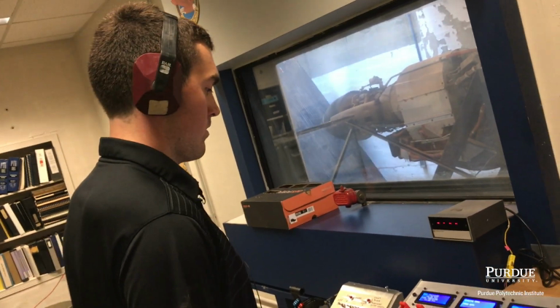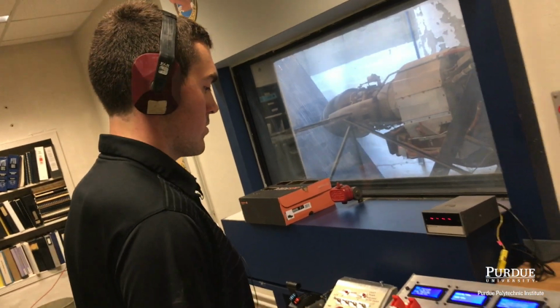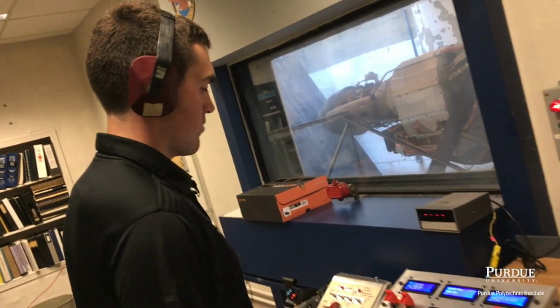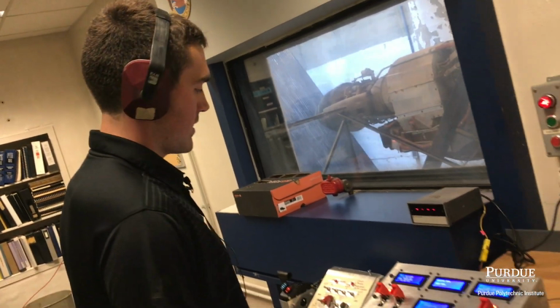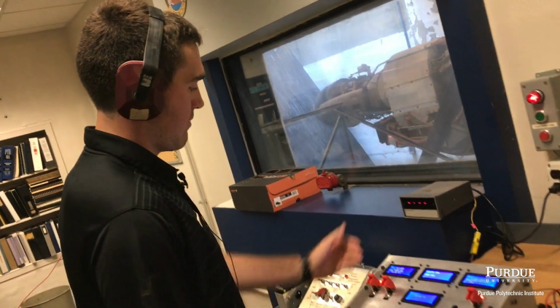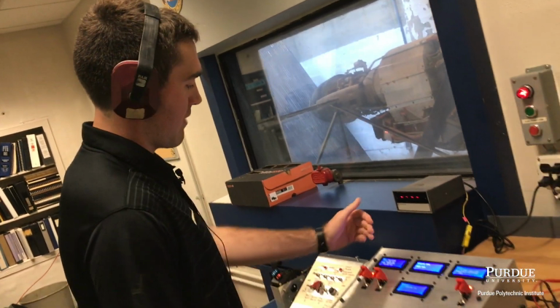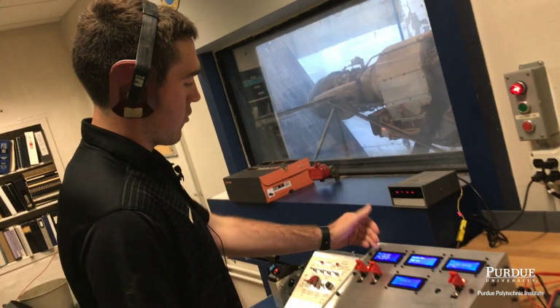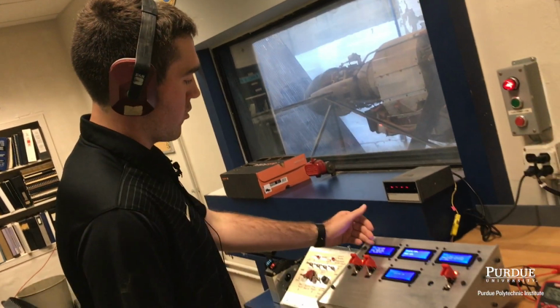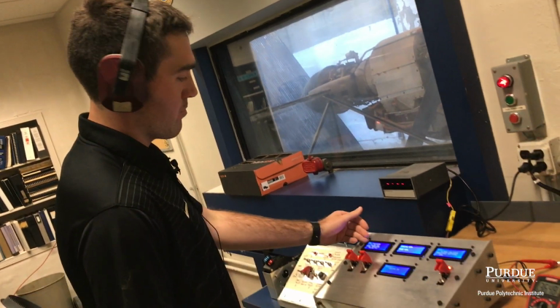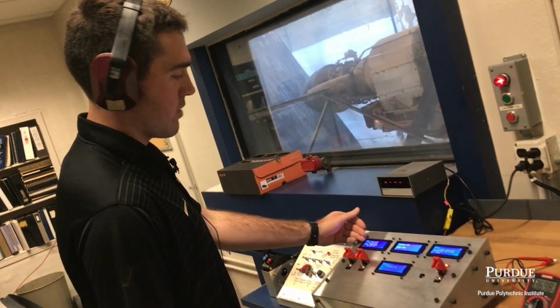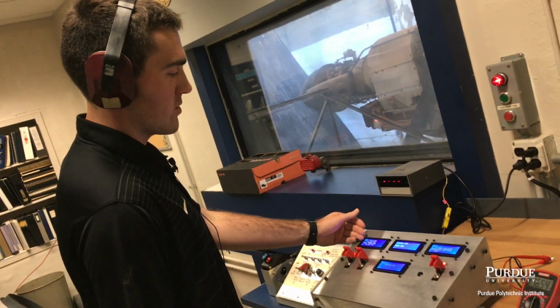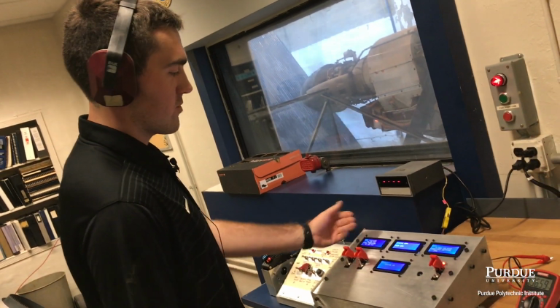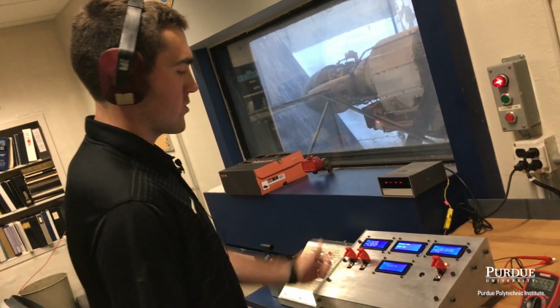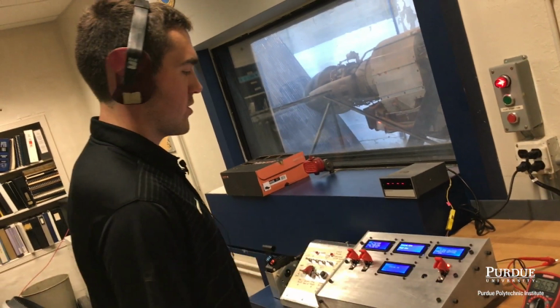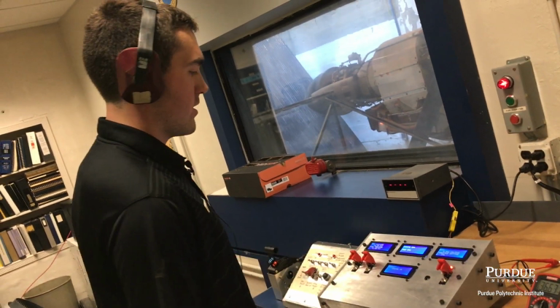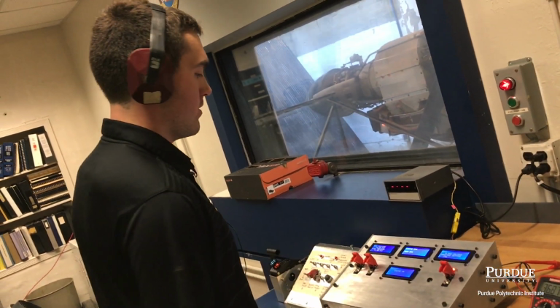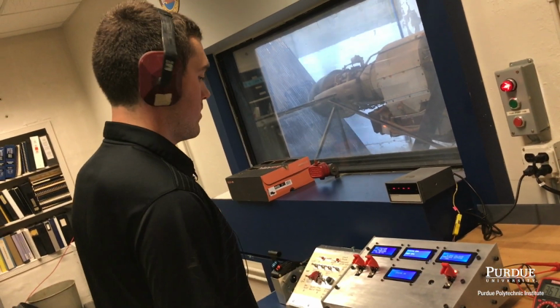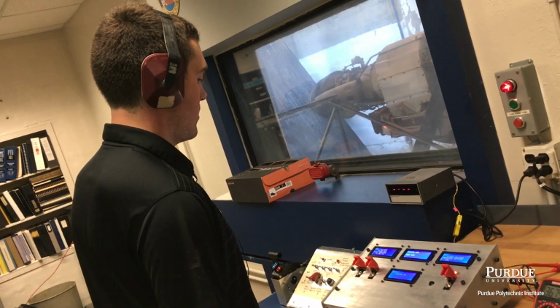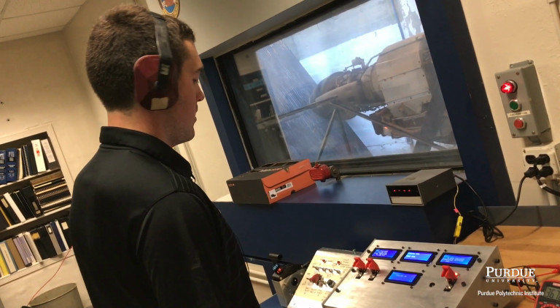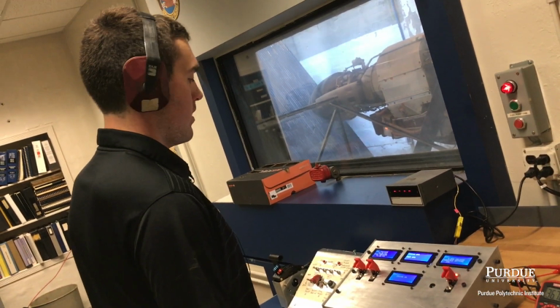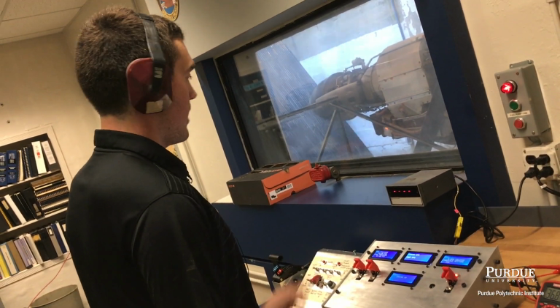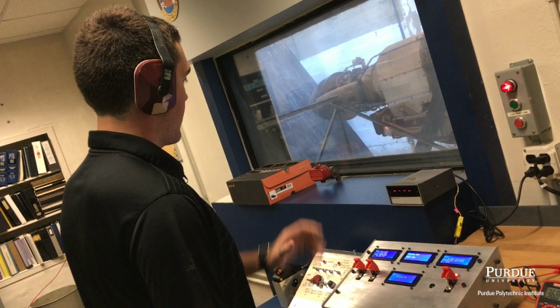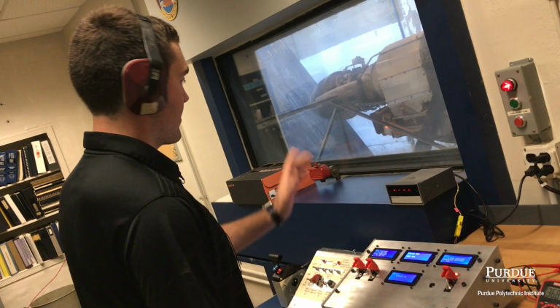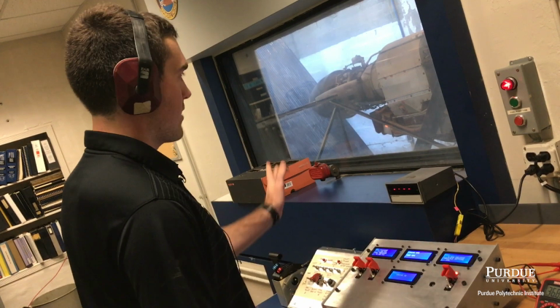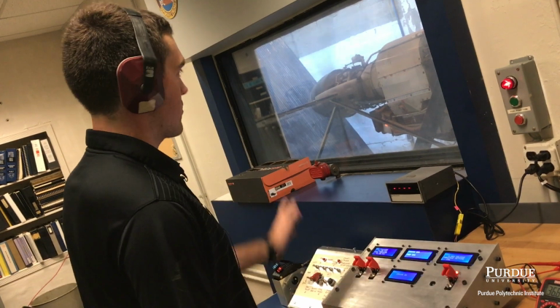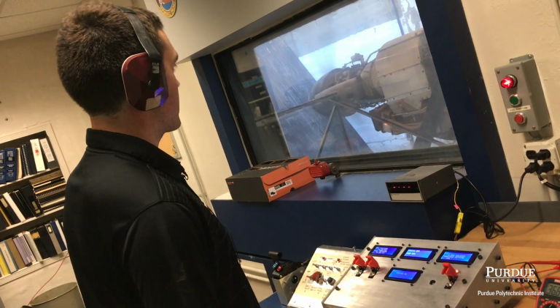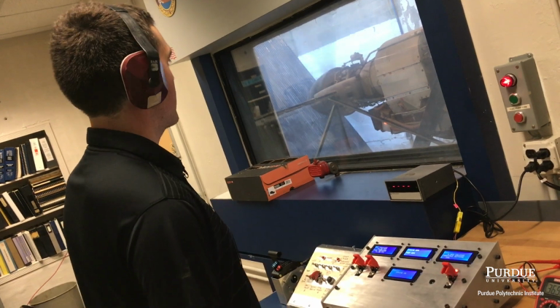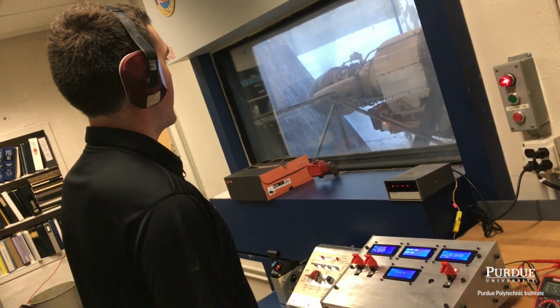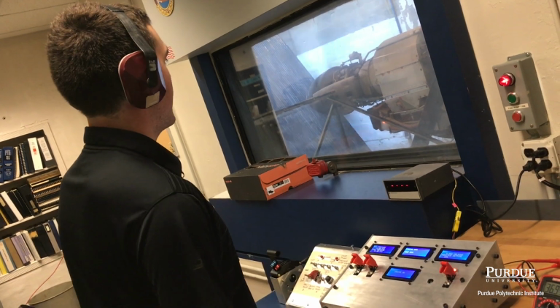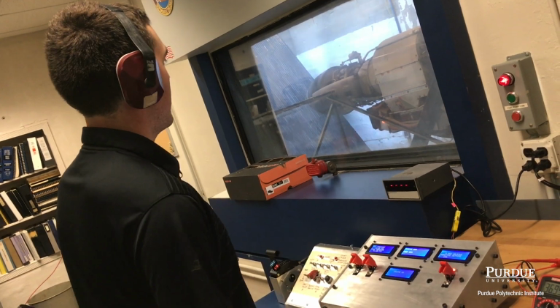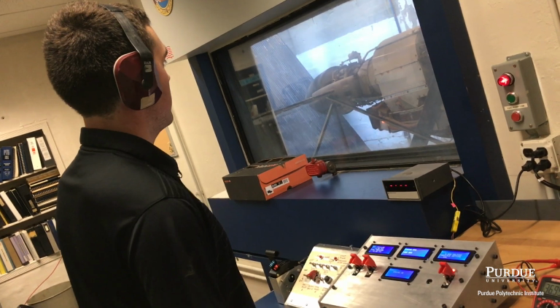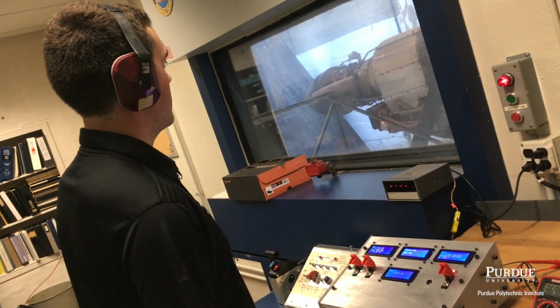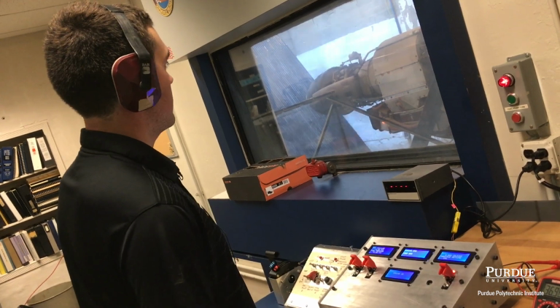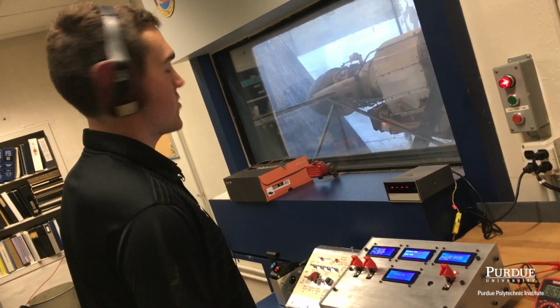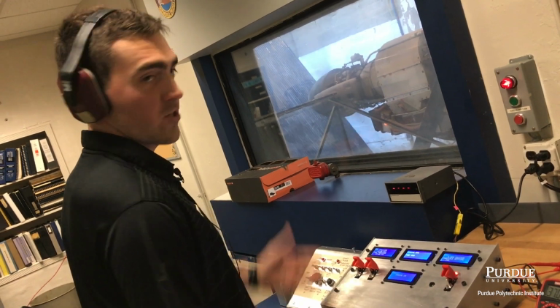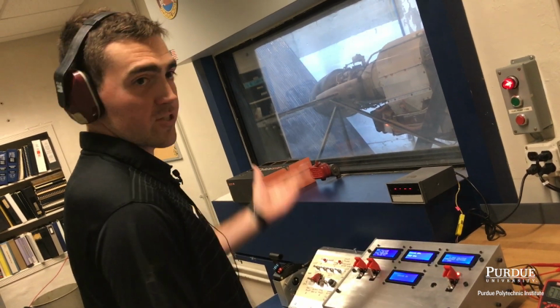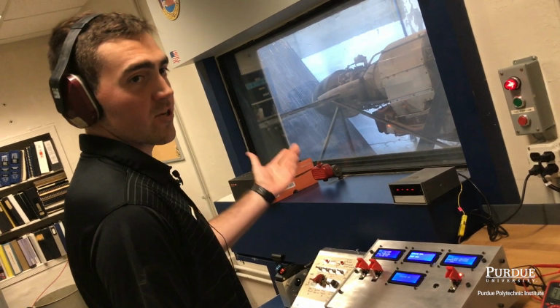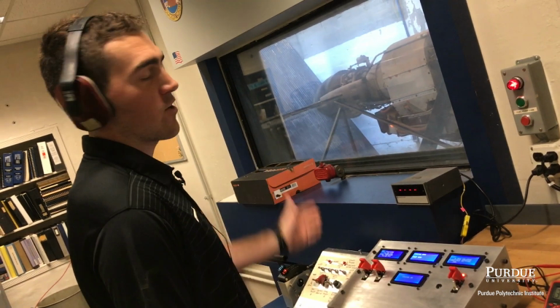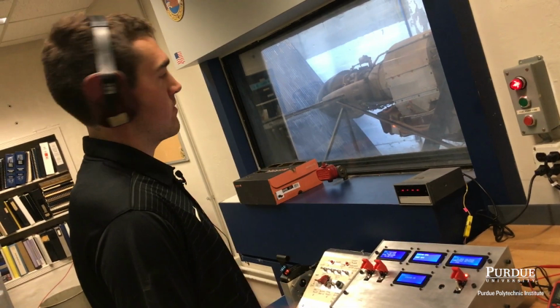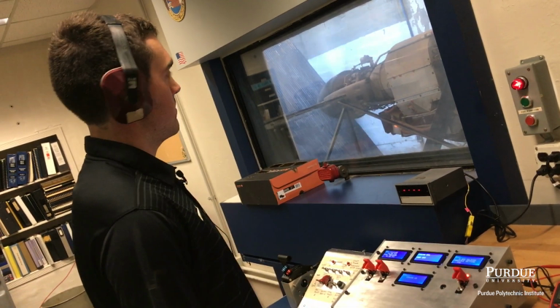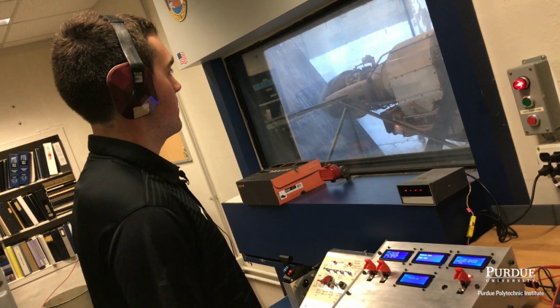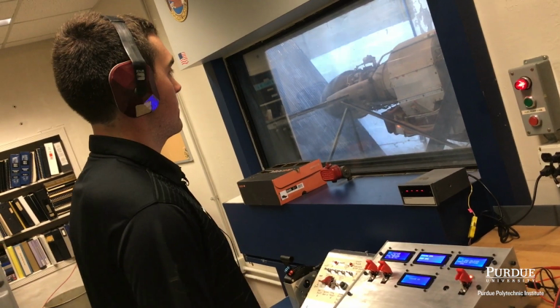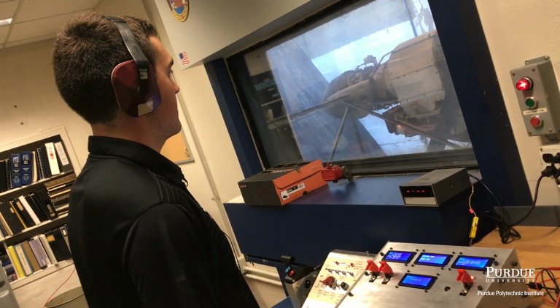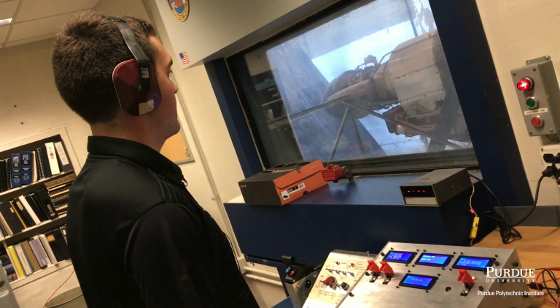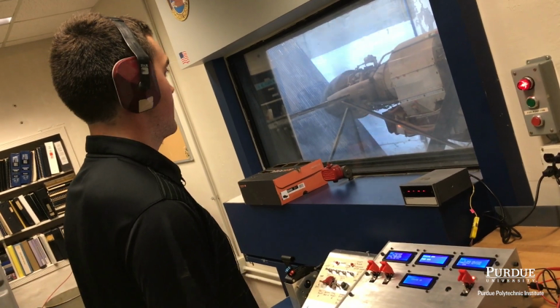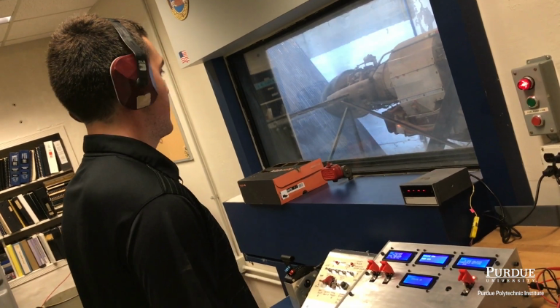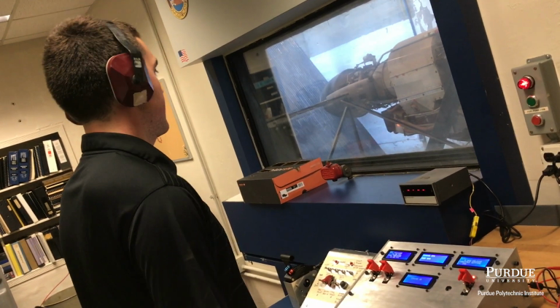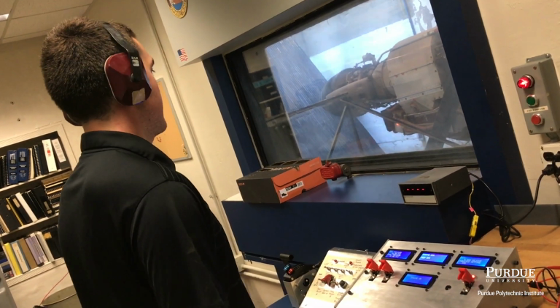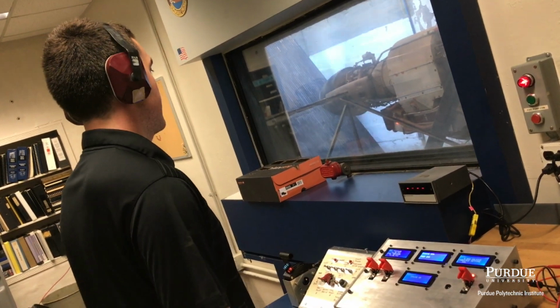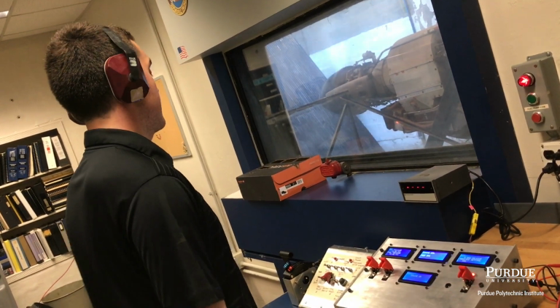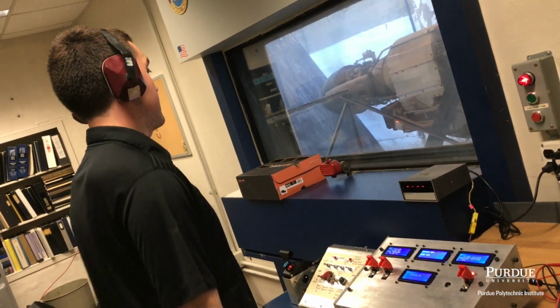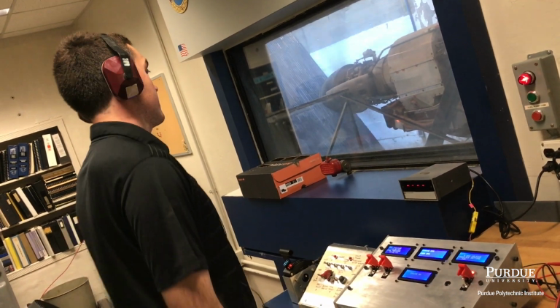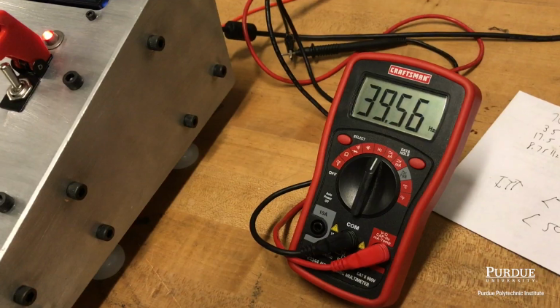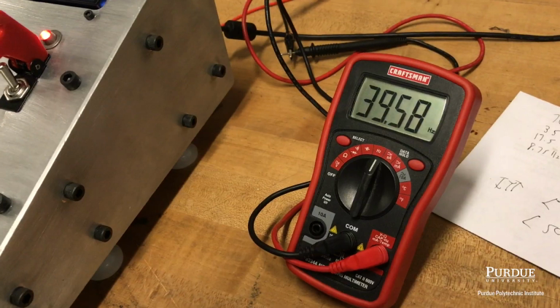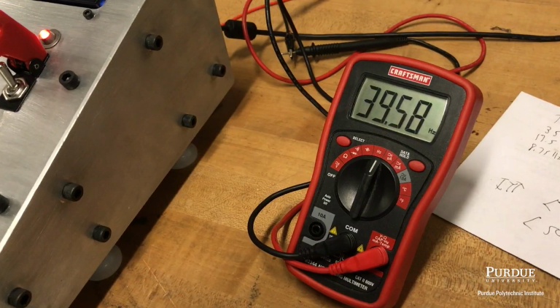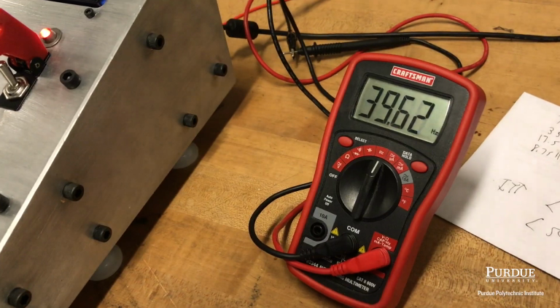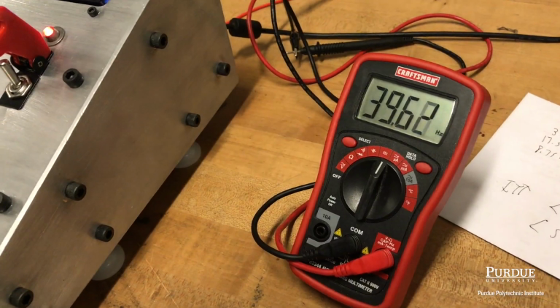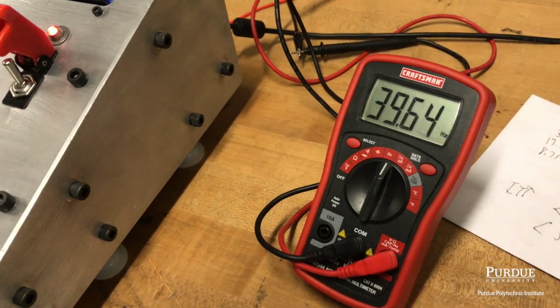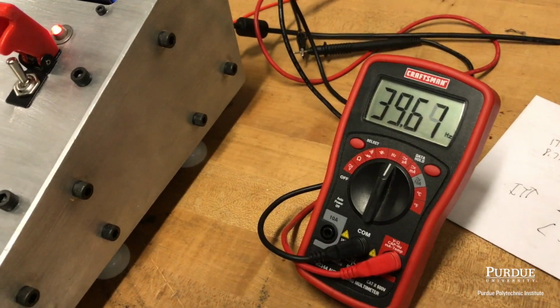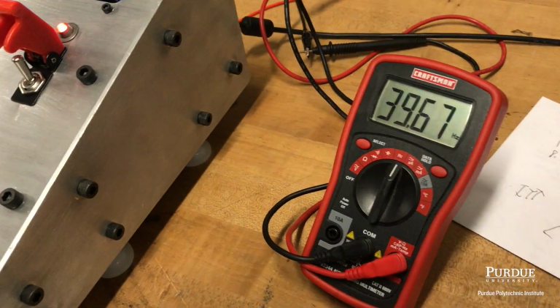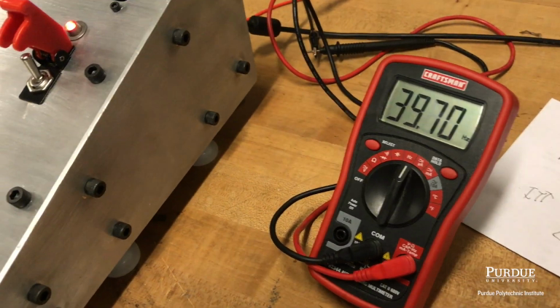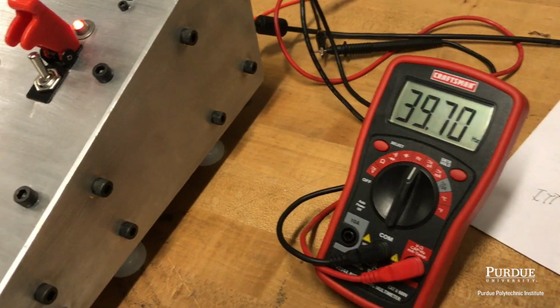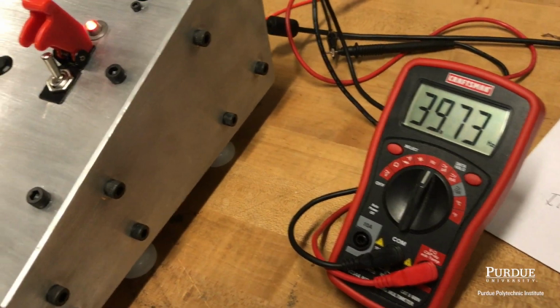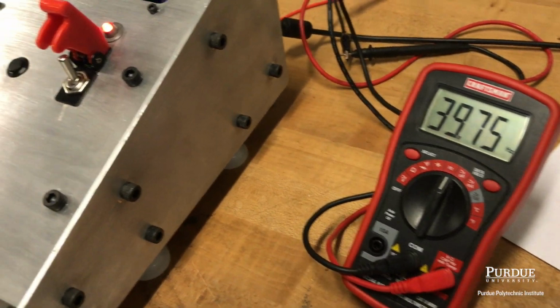You can see we have our oil pressure. Everything looks good right now. It's a good start.